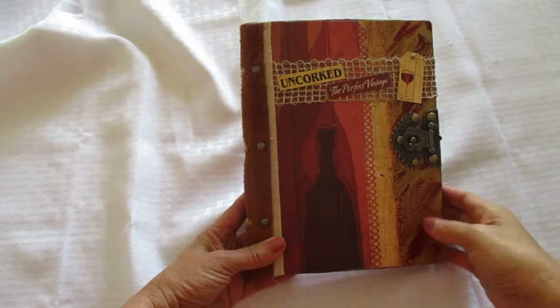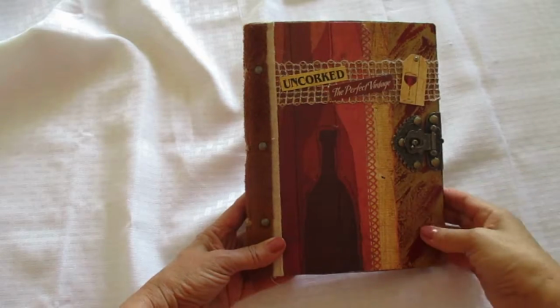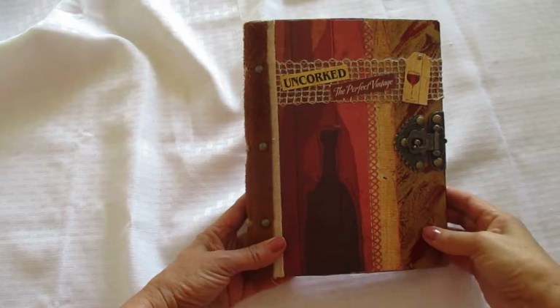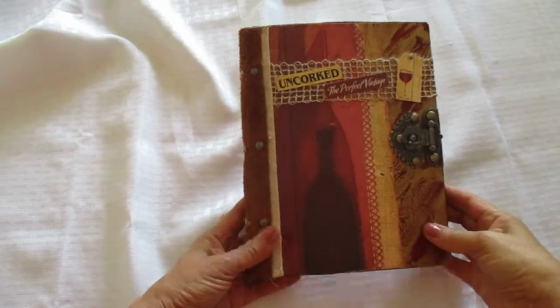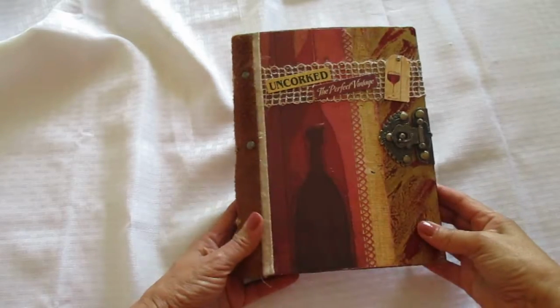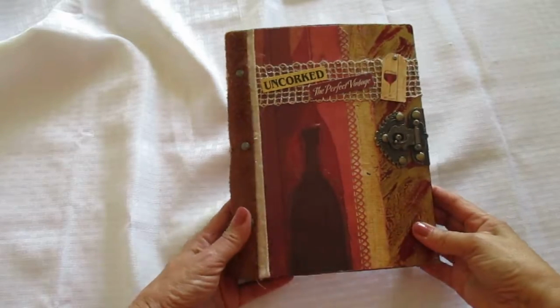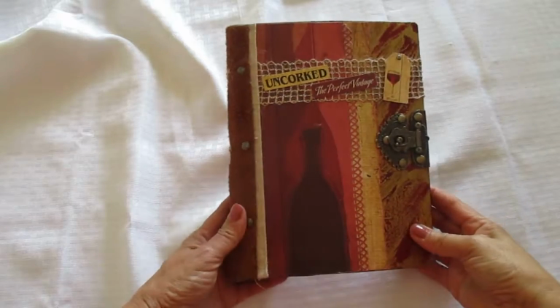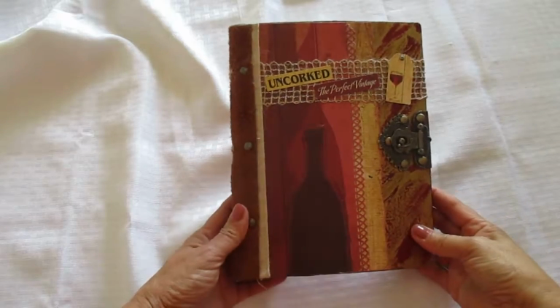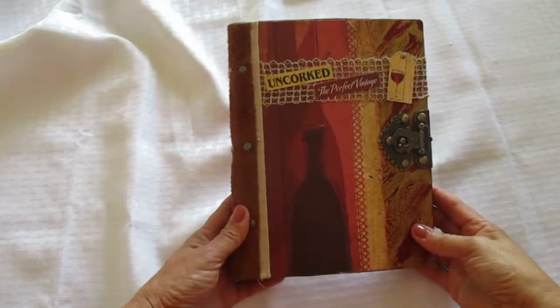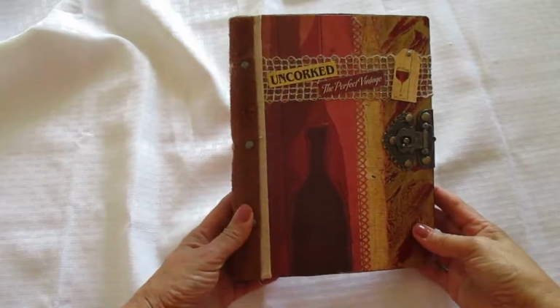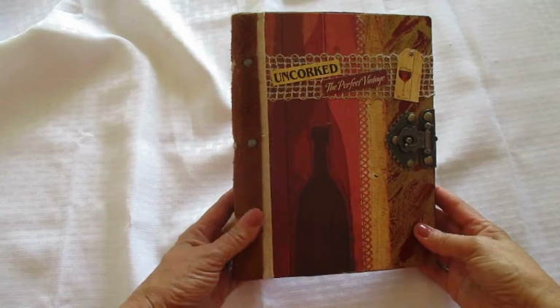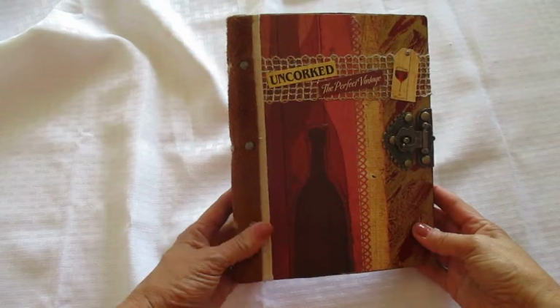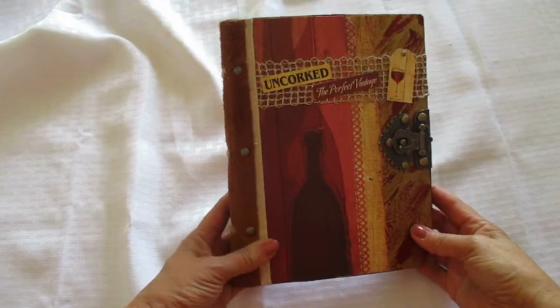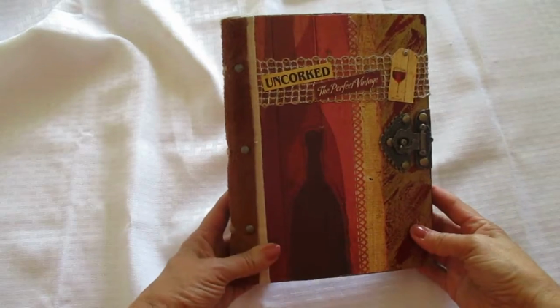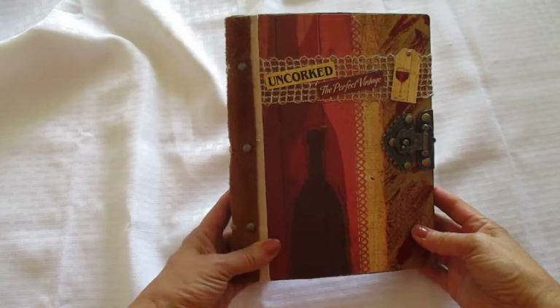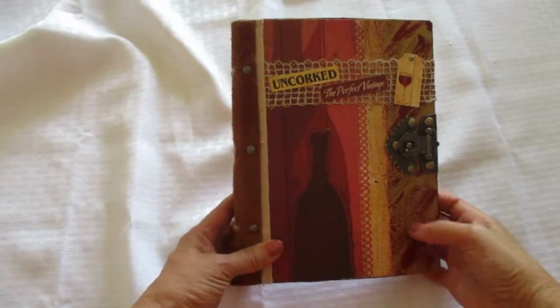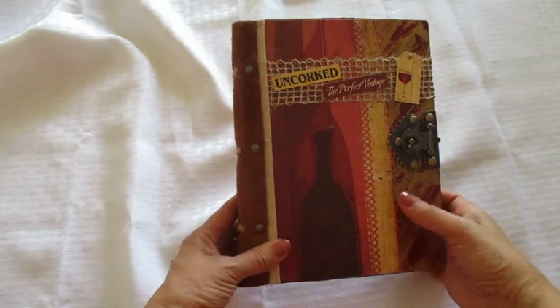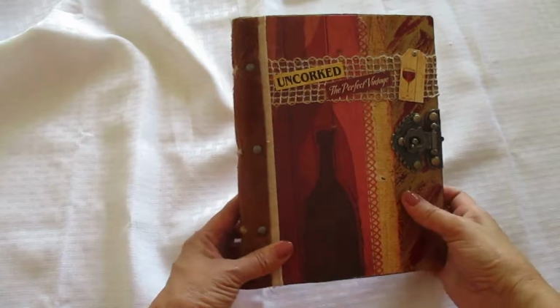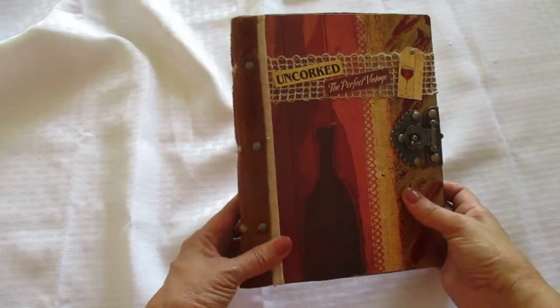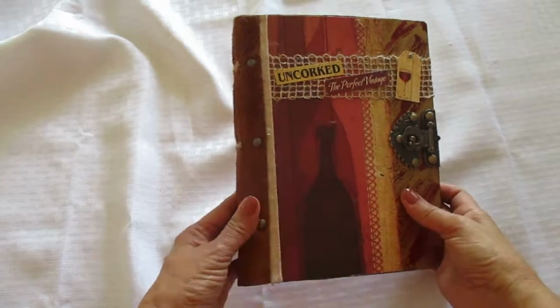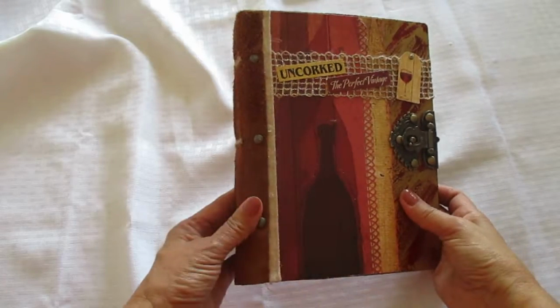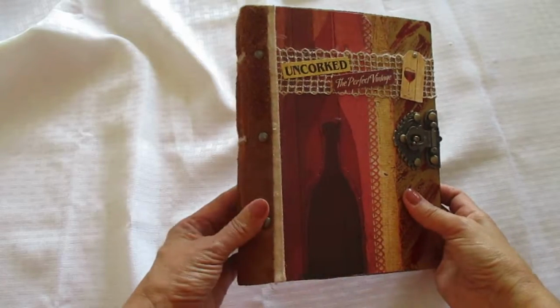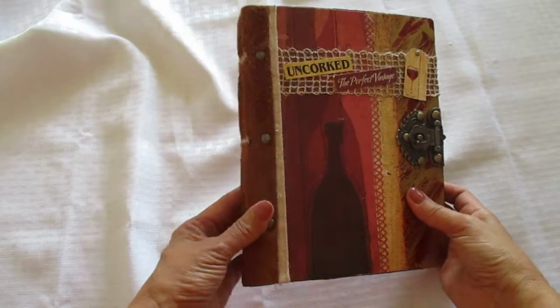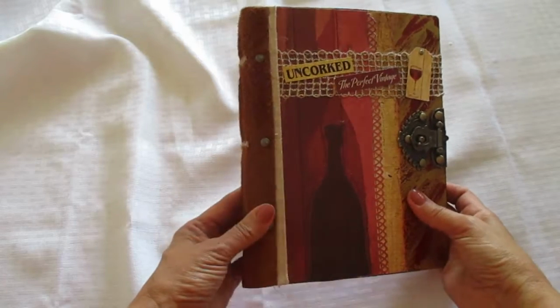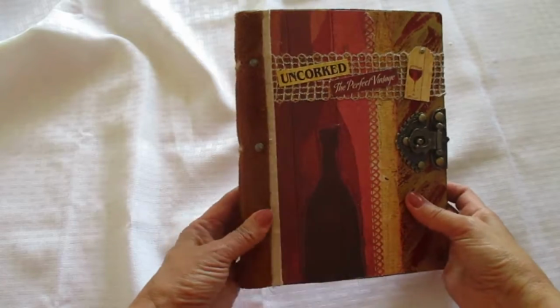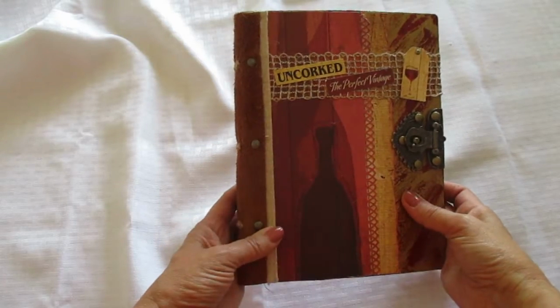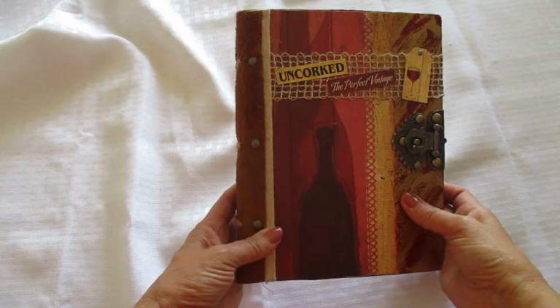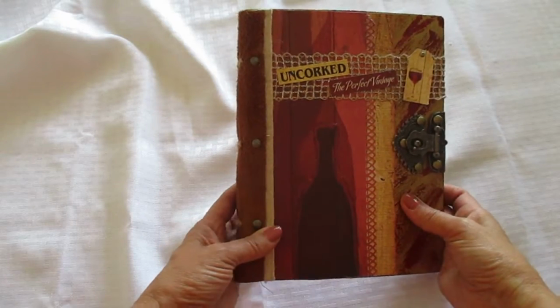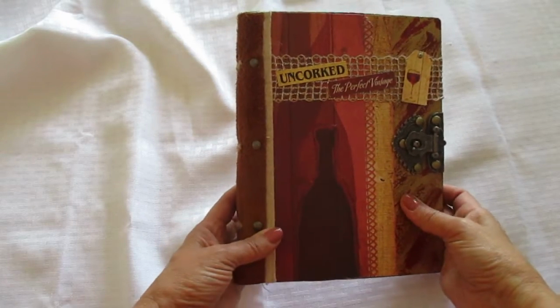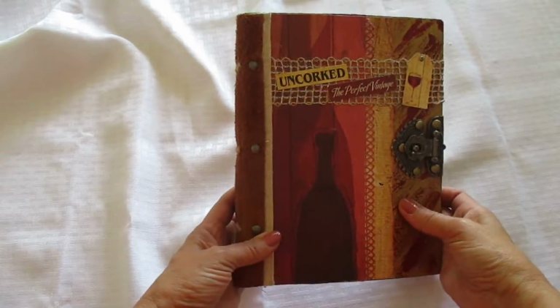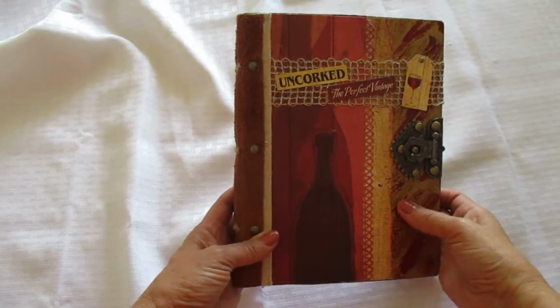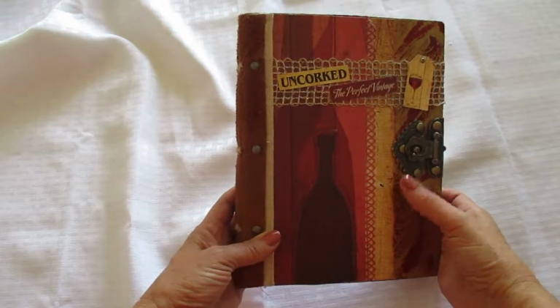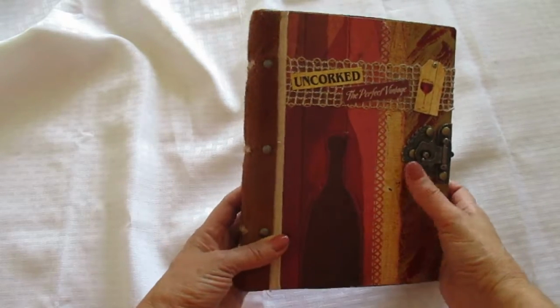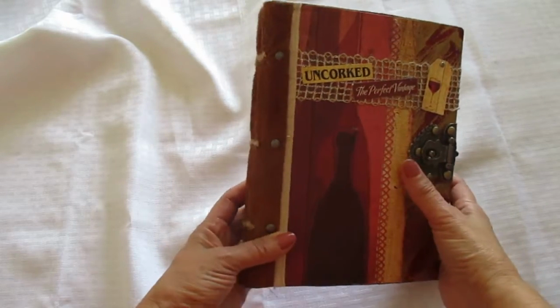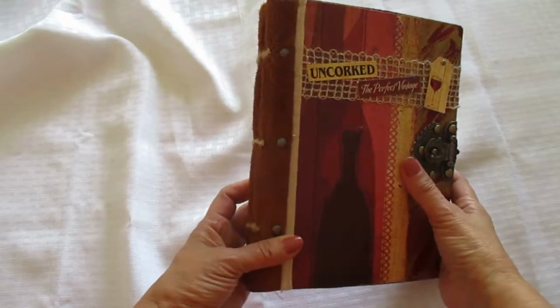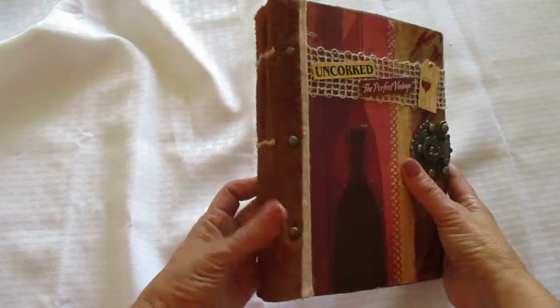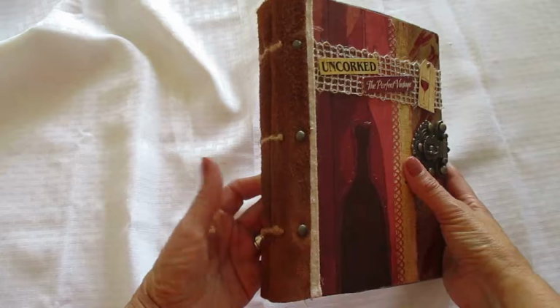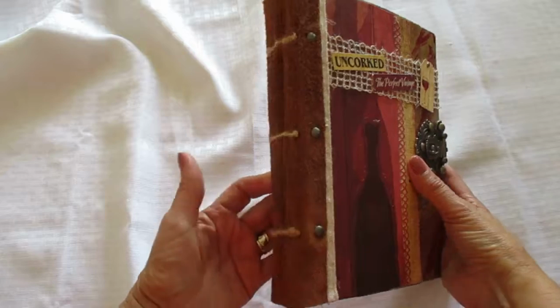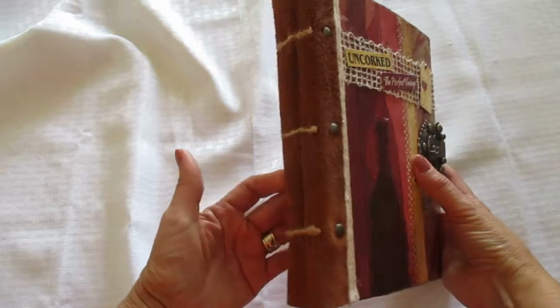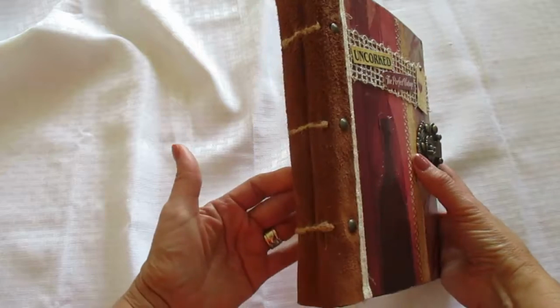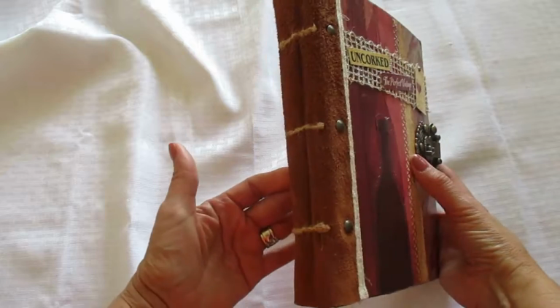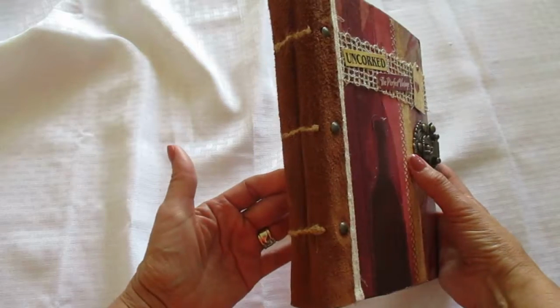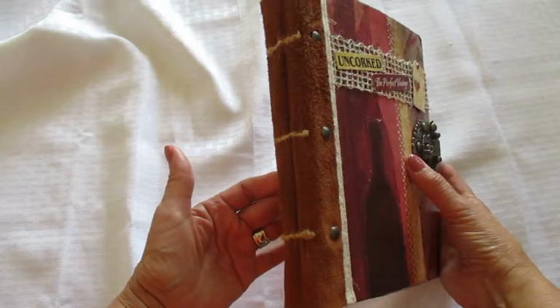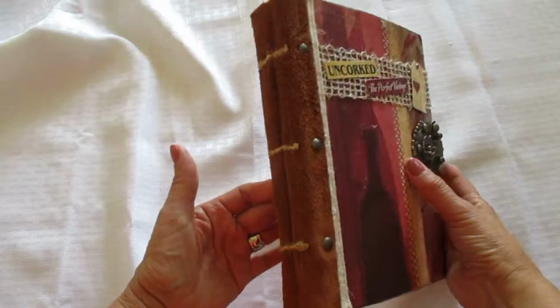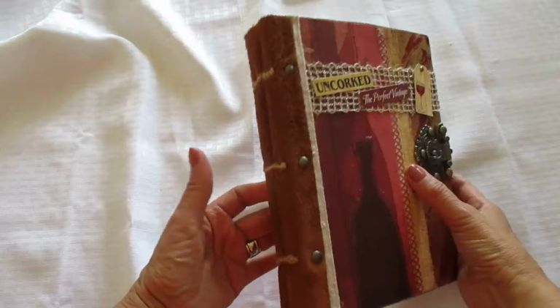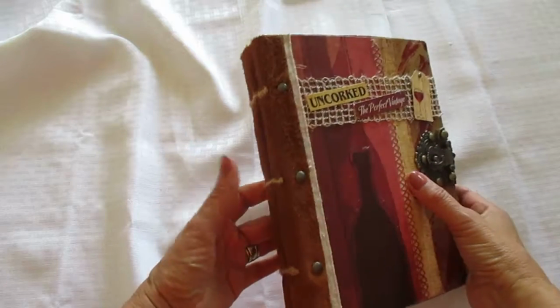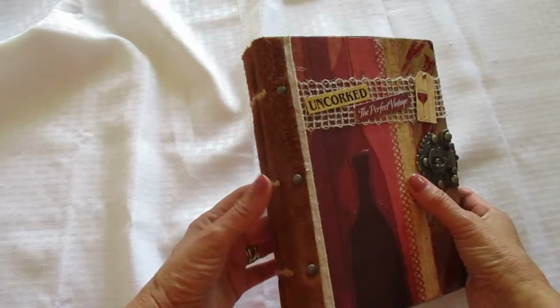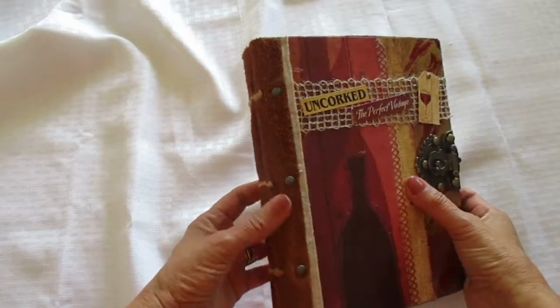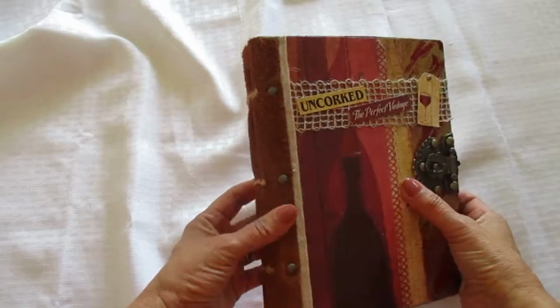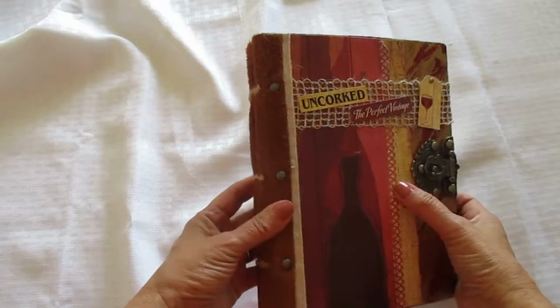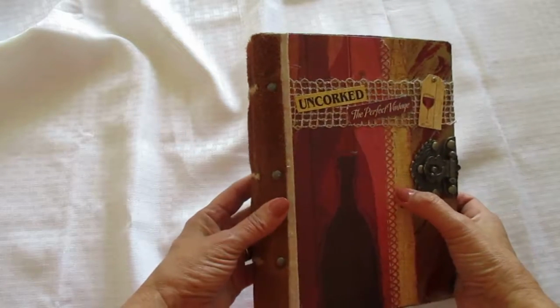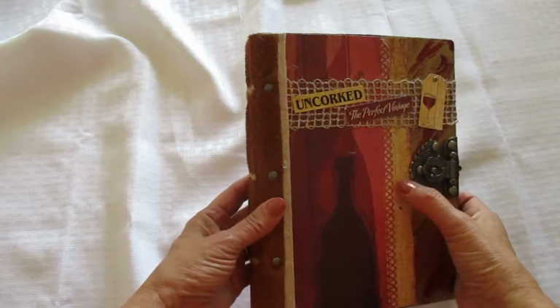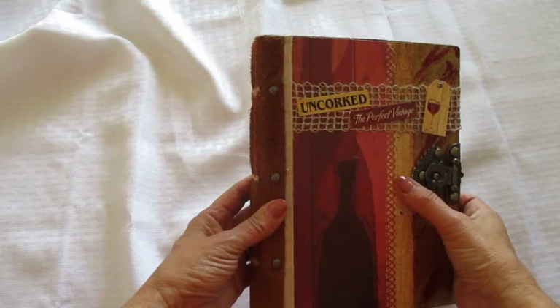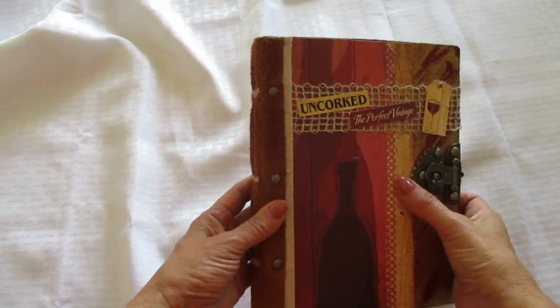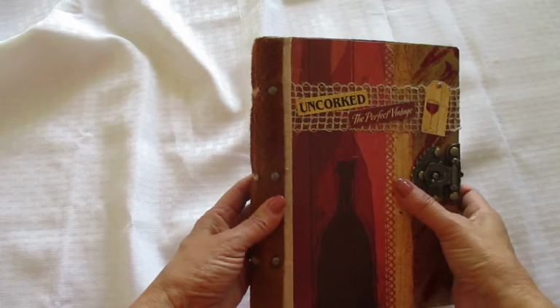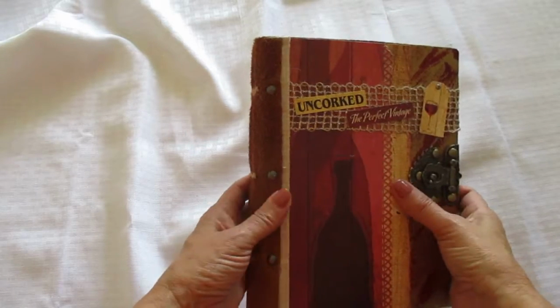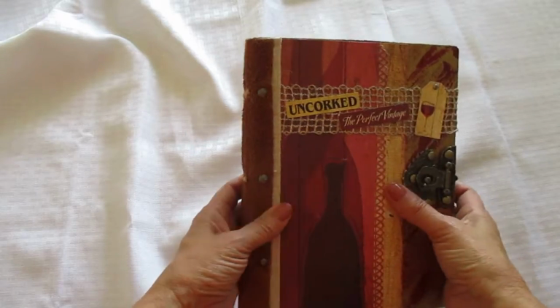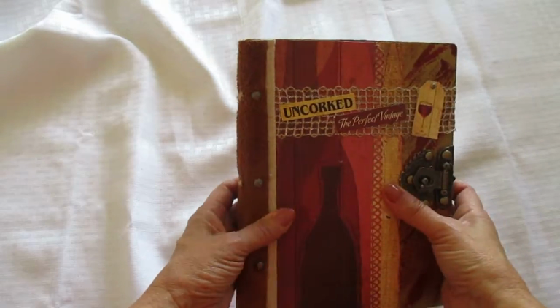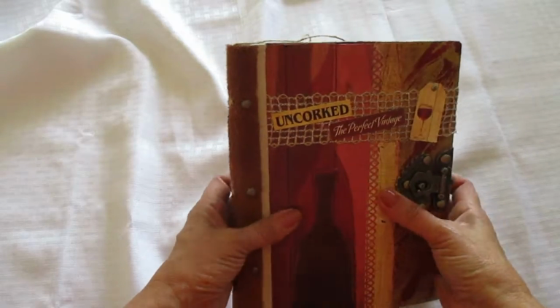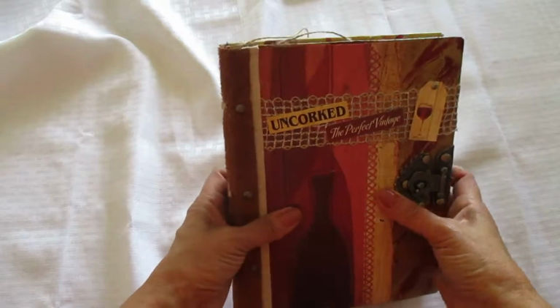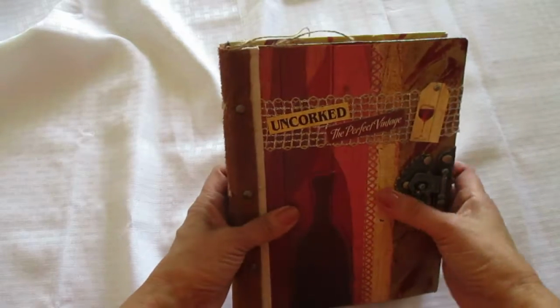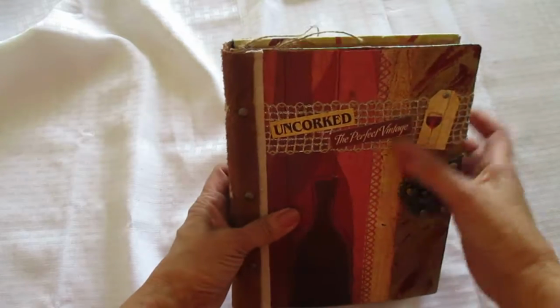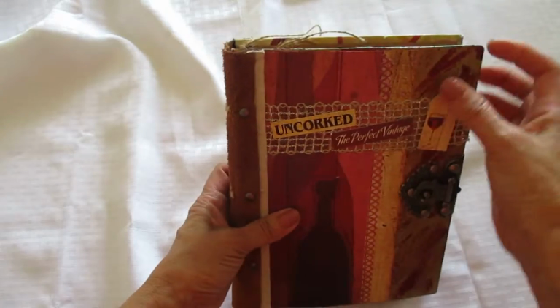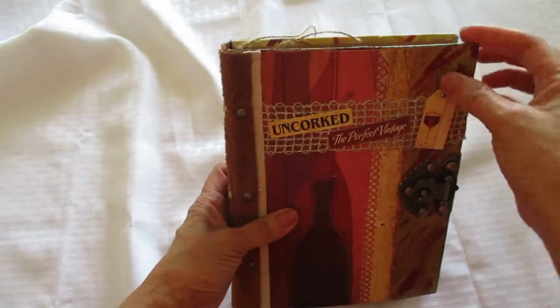Hi, welcome to my channel. I decided to make another wine journal — I hadn't made one in a while. I had all the materials so I decided to do that.